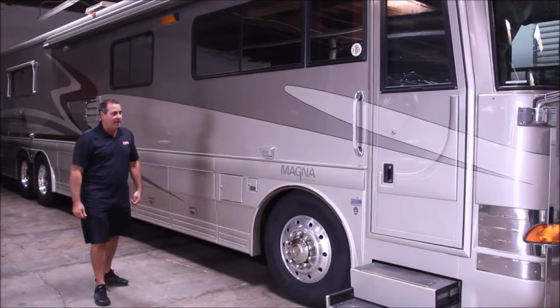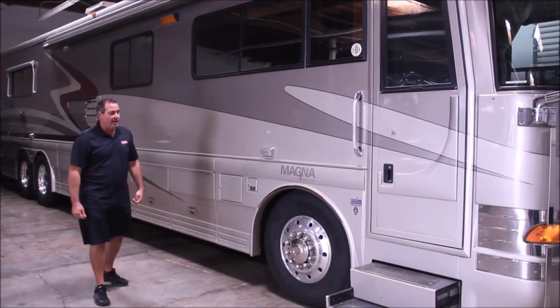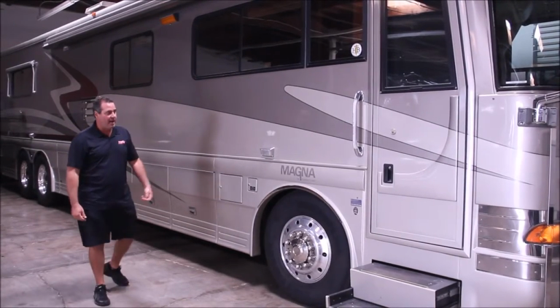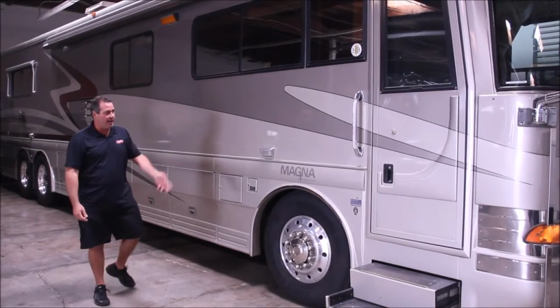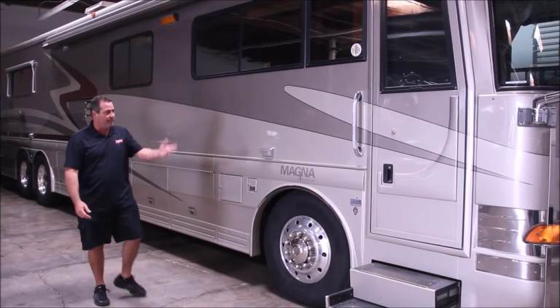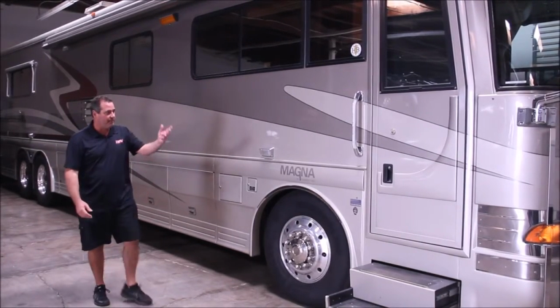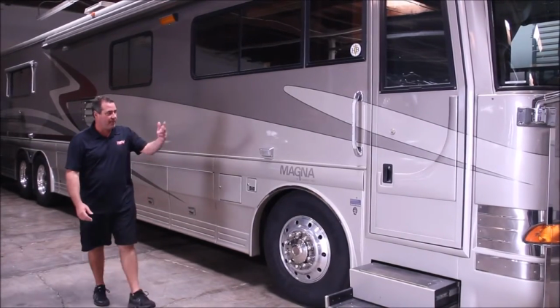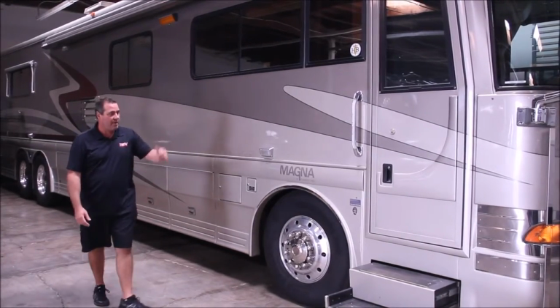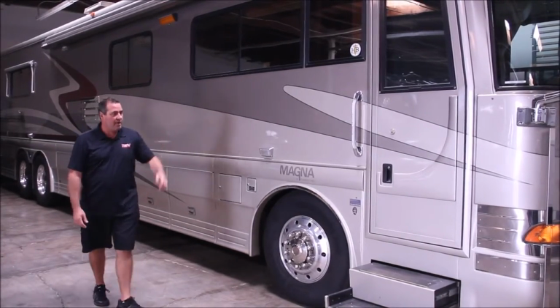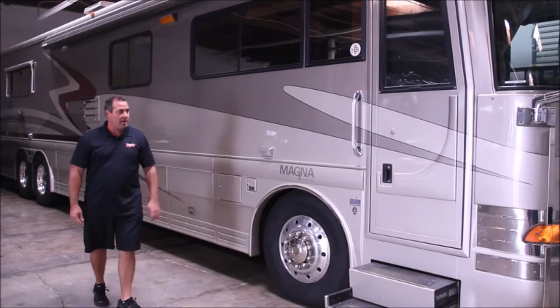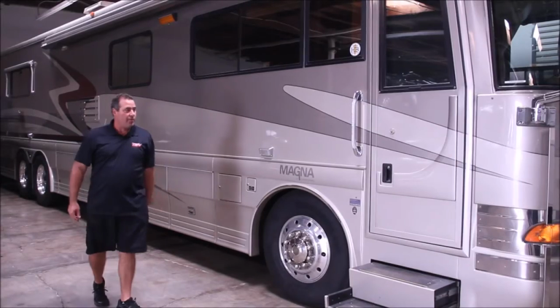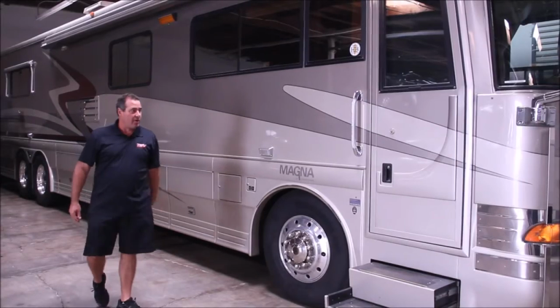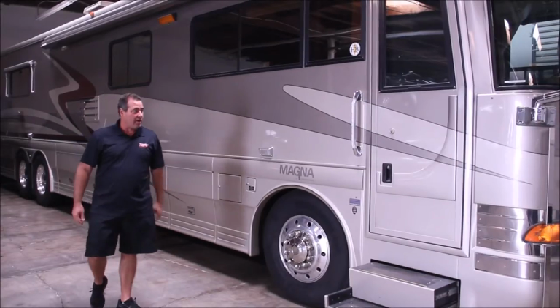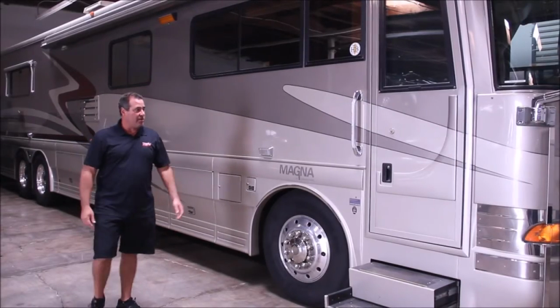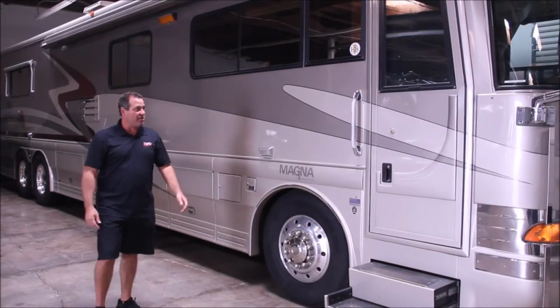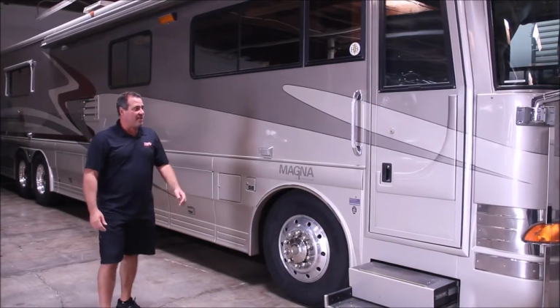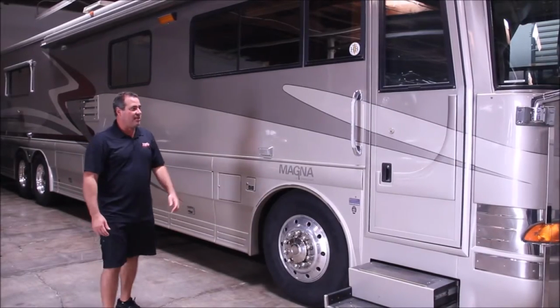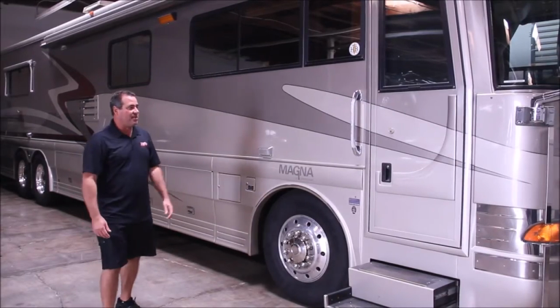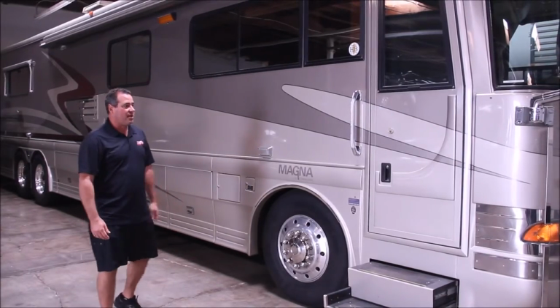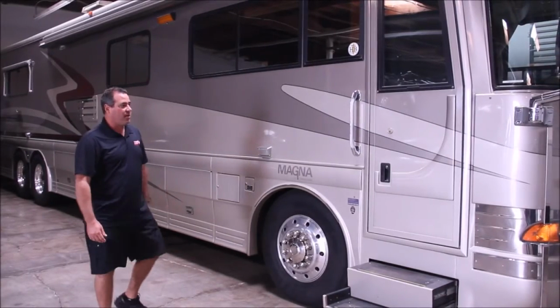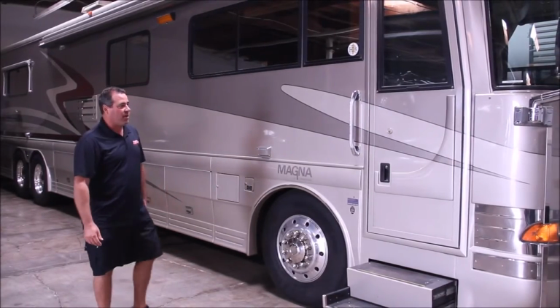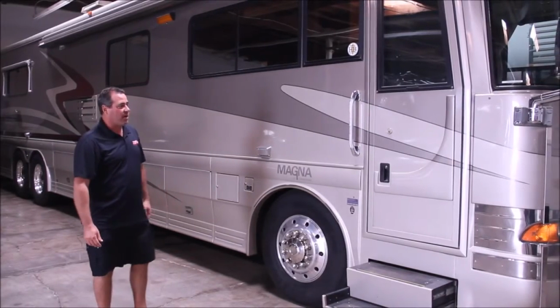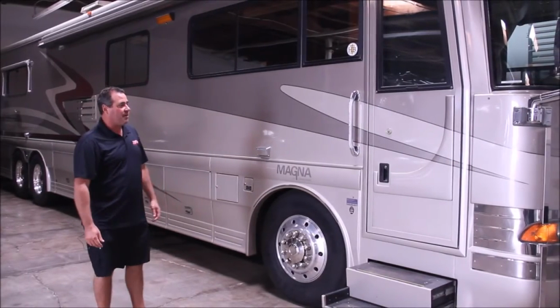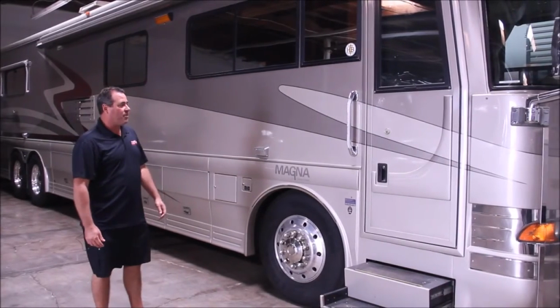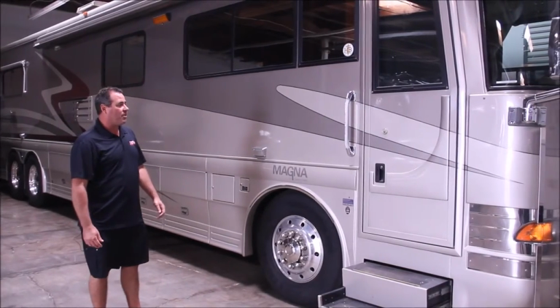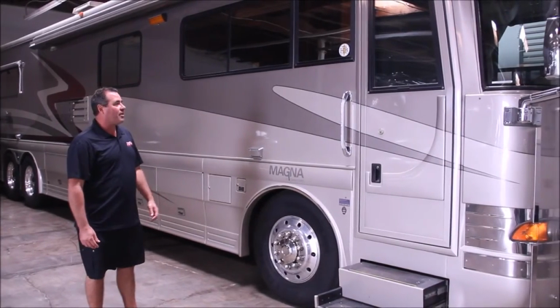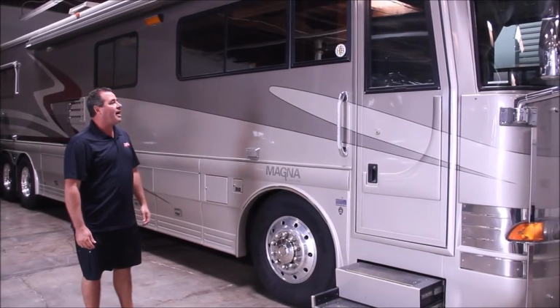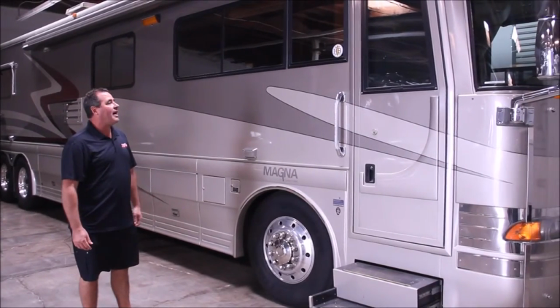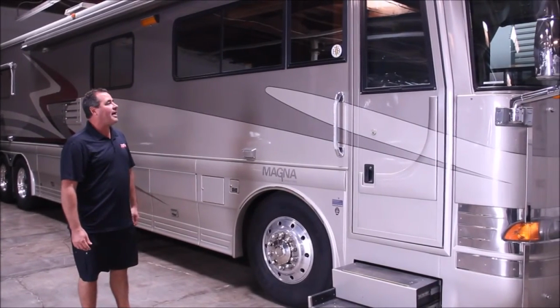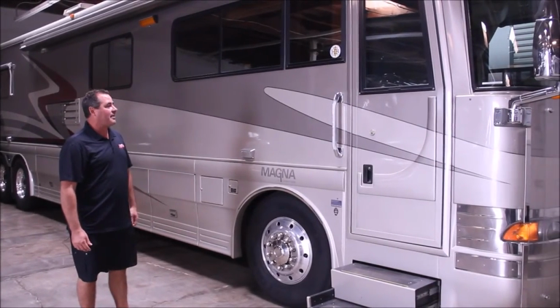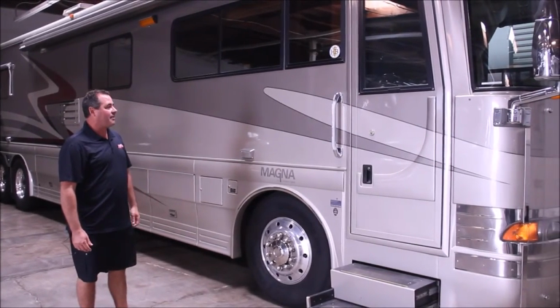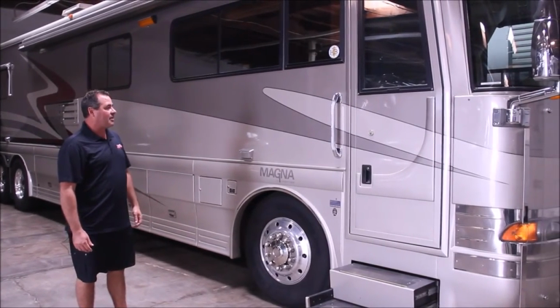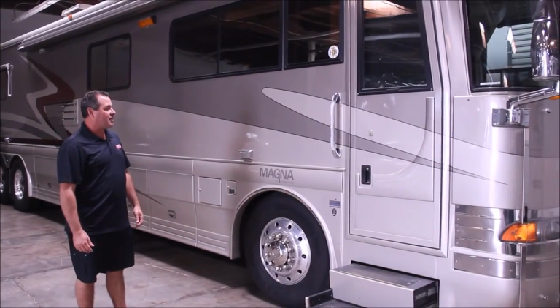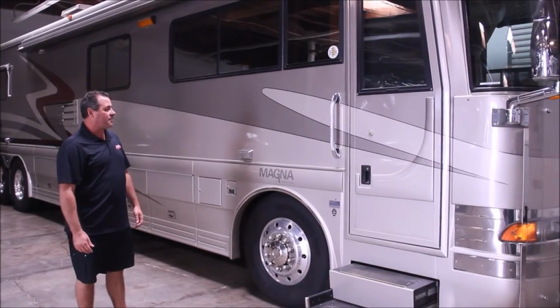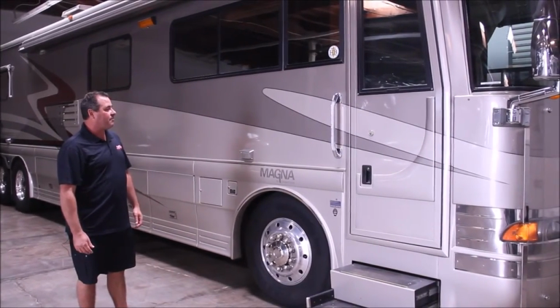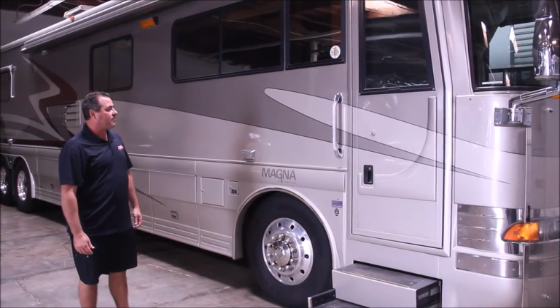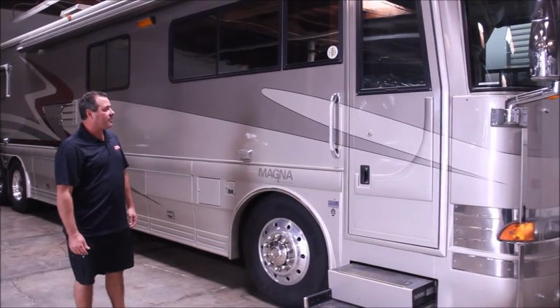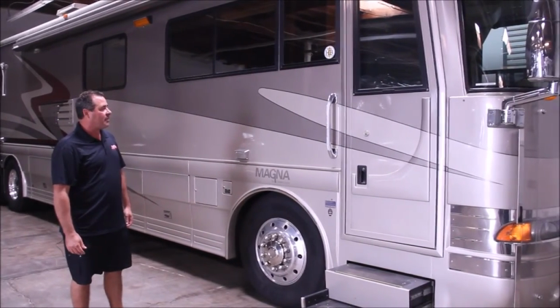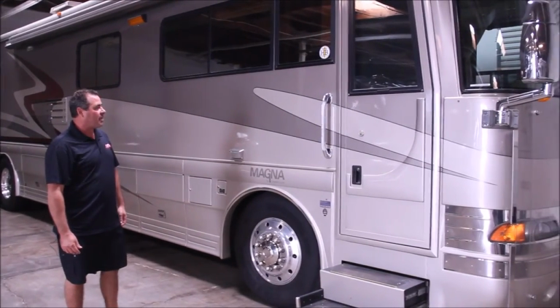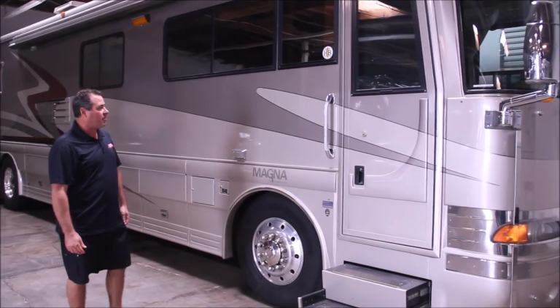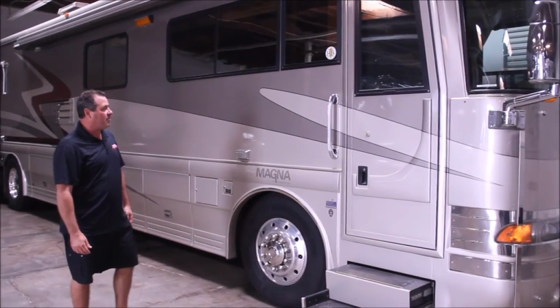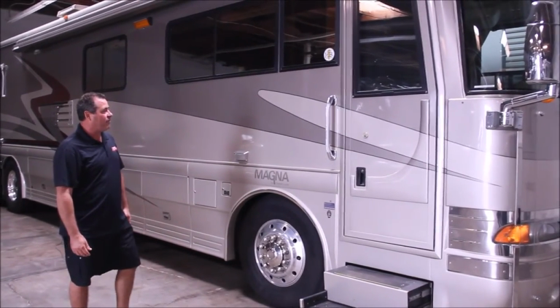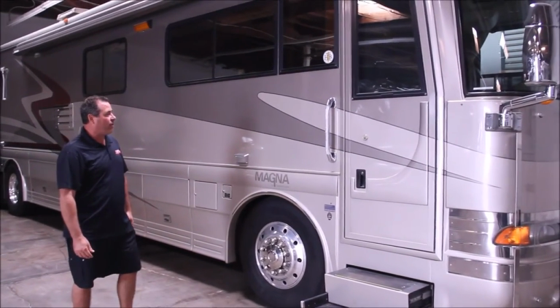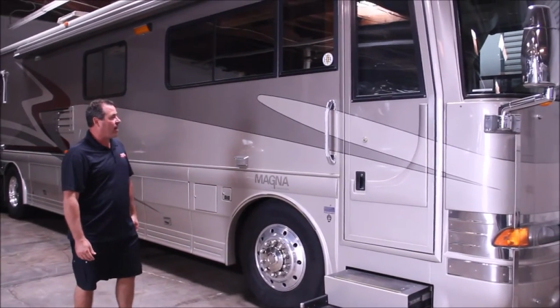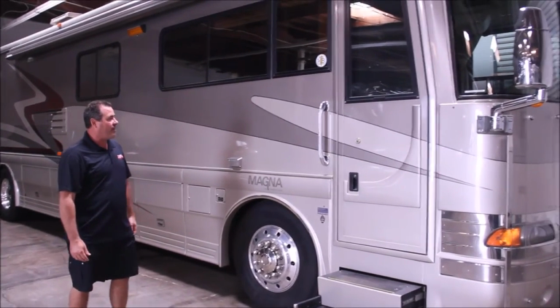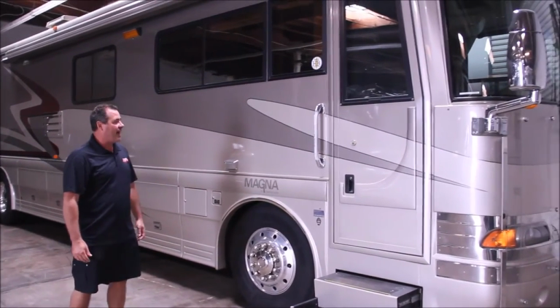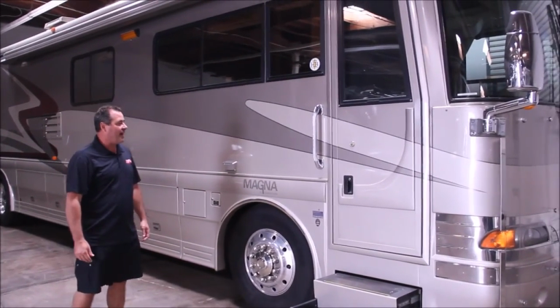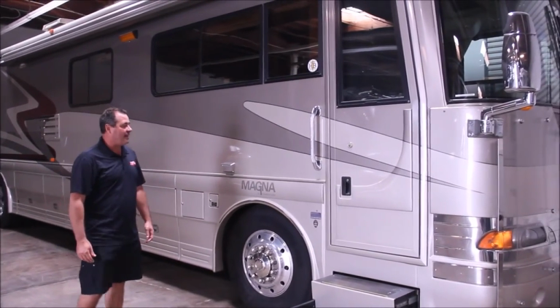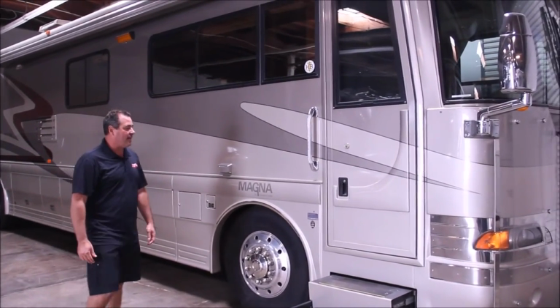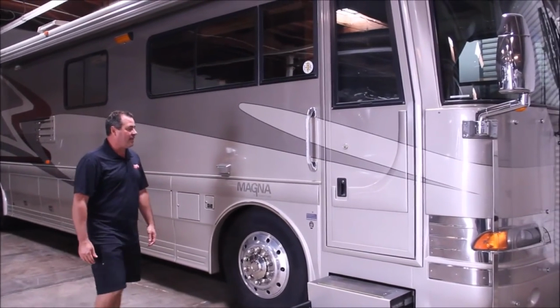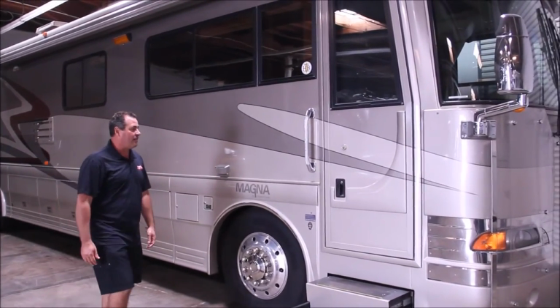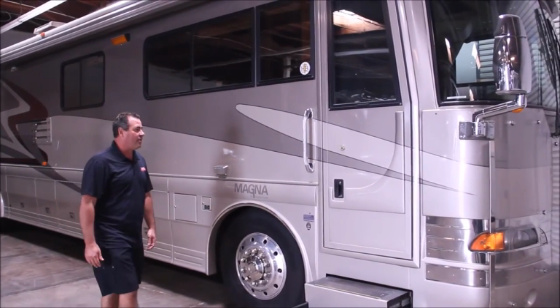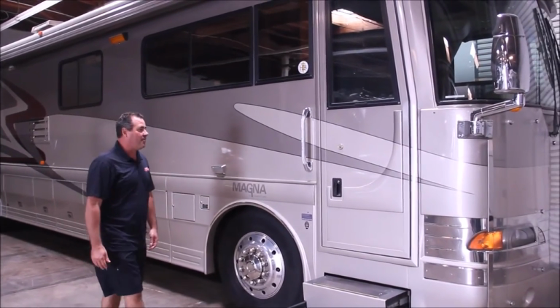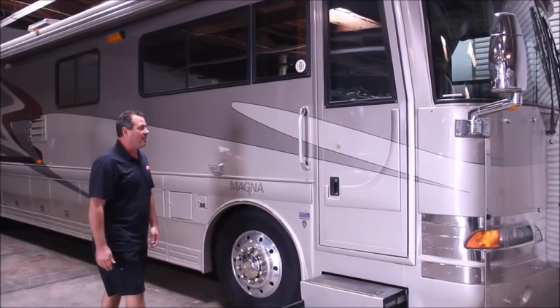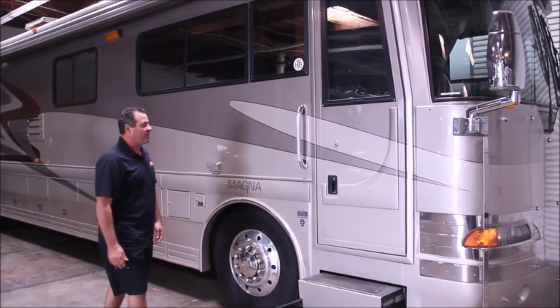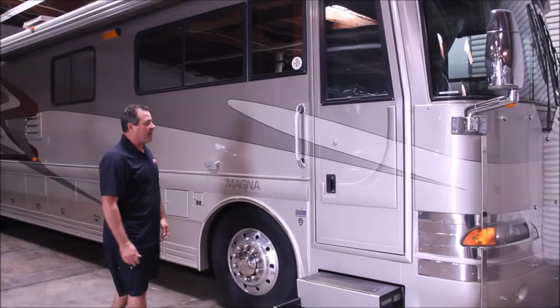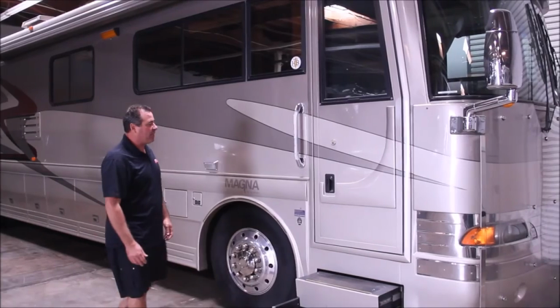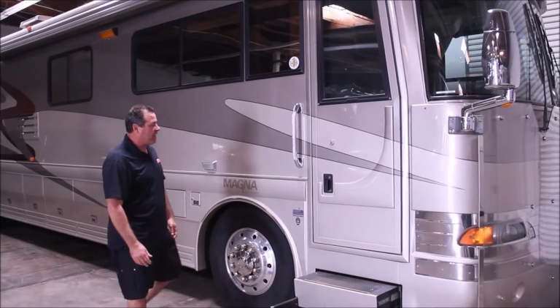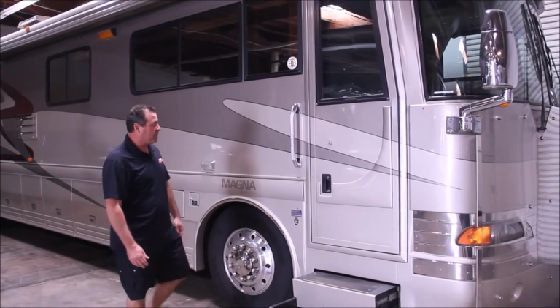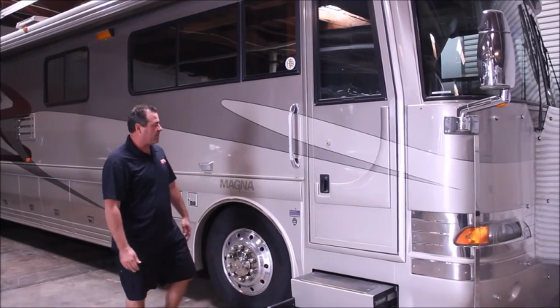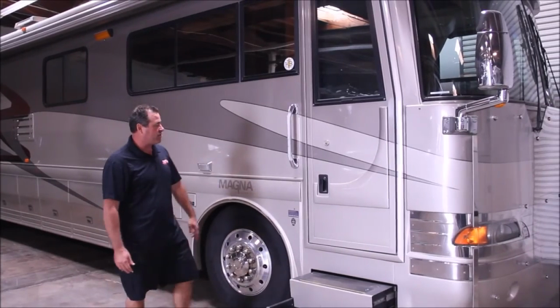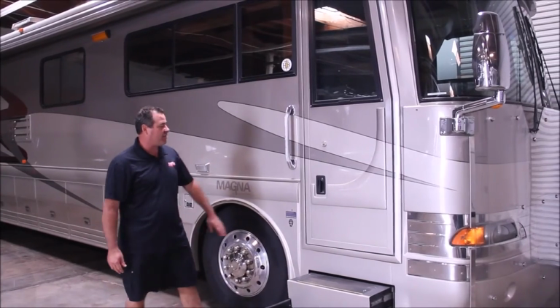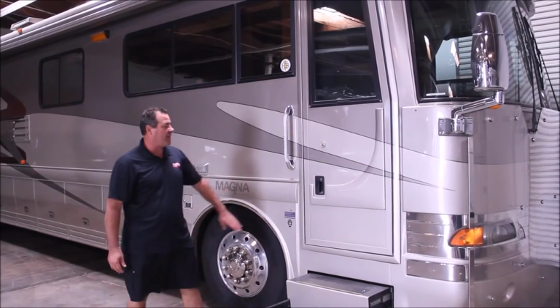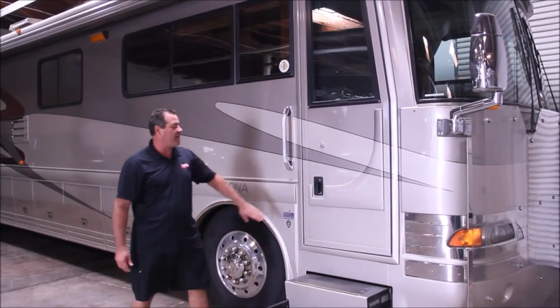And then we're going to do some interior work. We'll give you a little before on that and then there'll be some update pictures later.